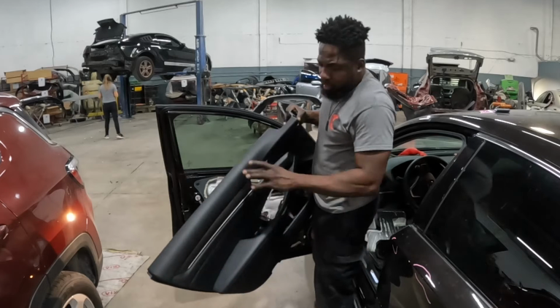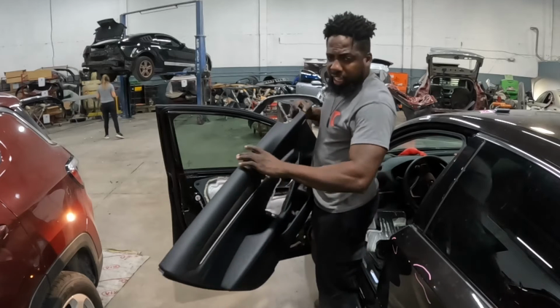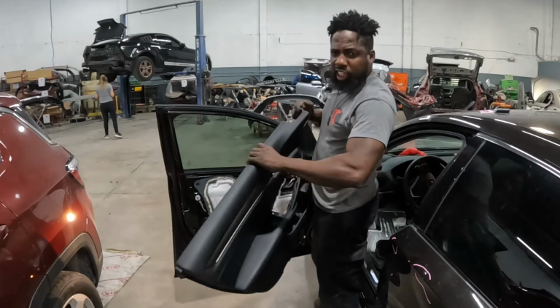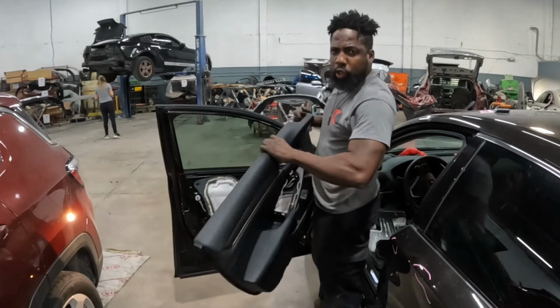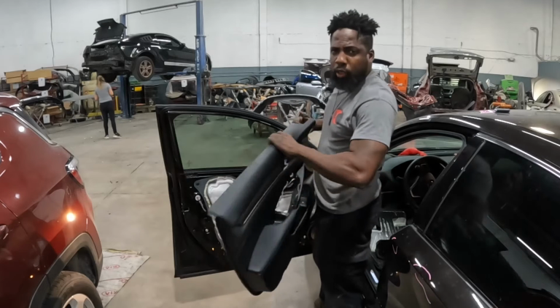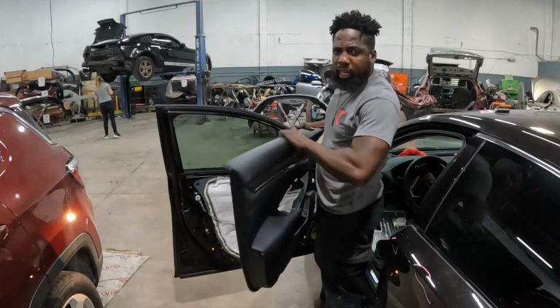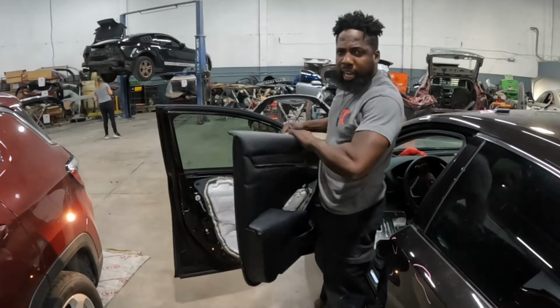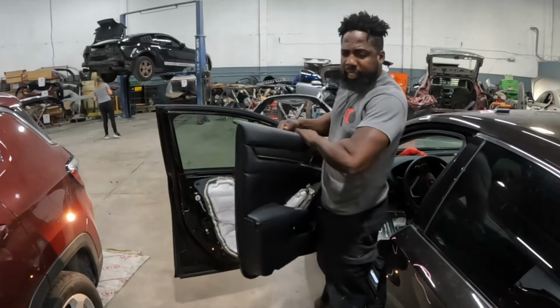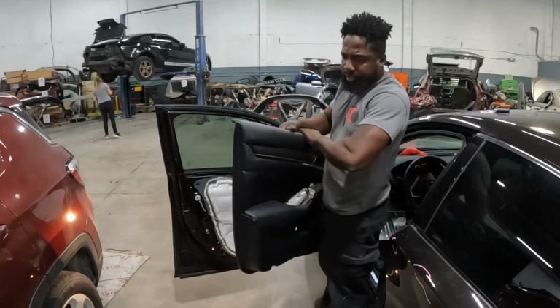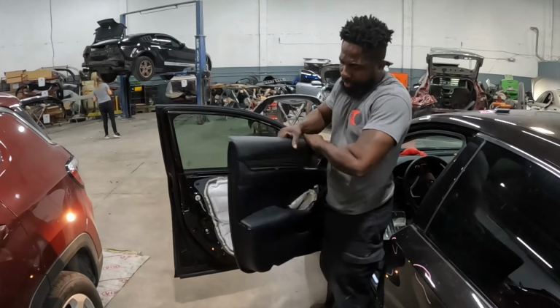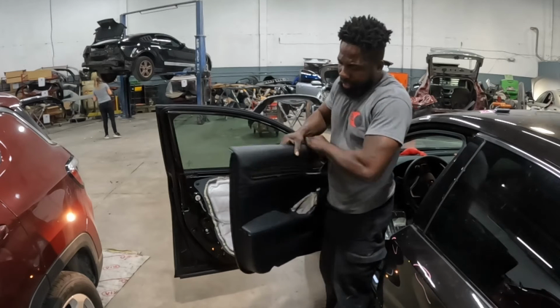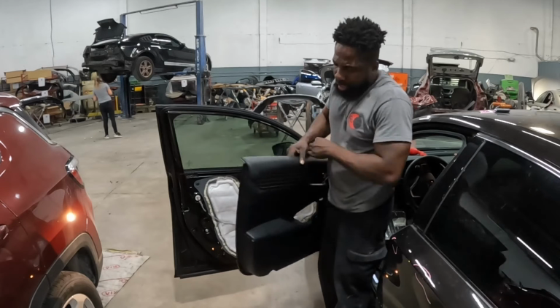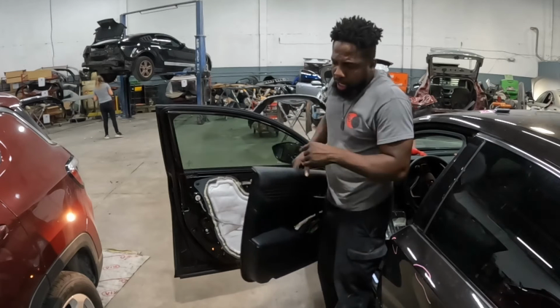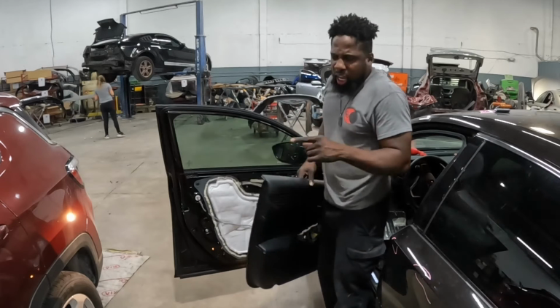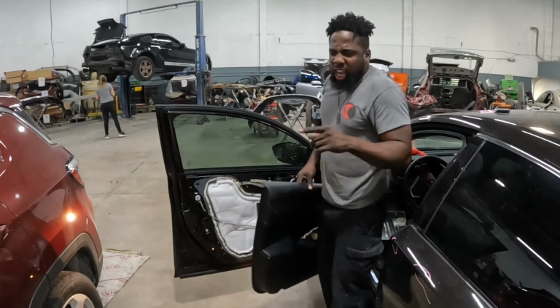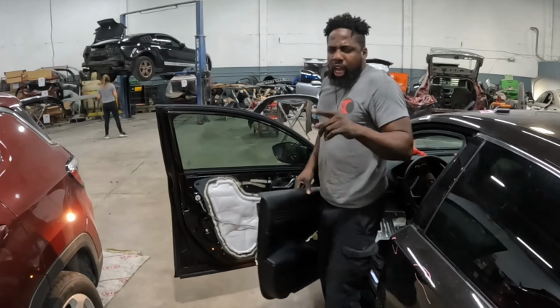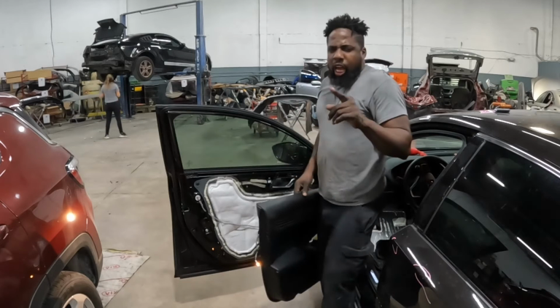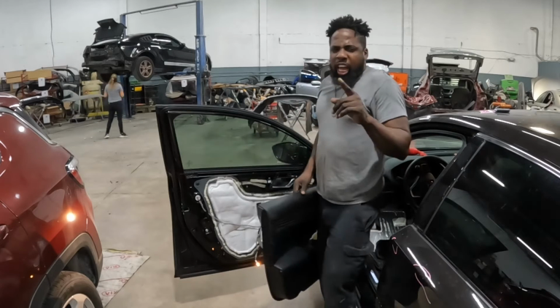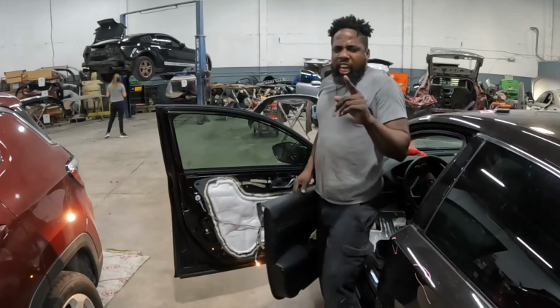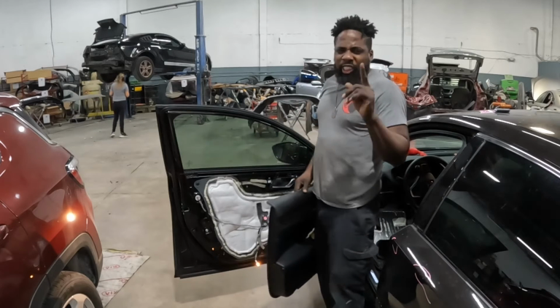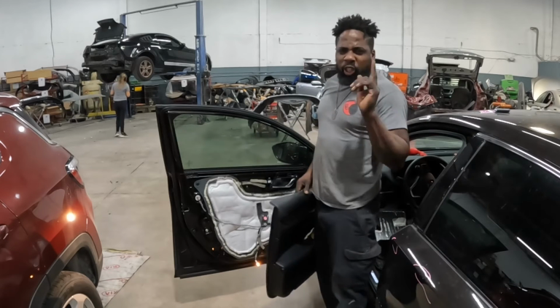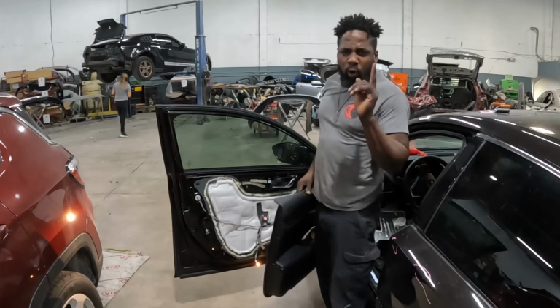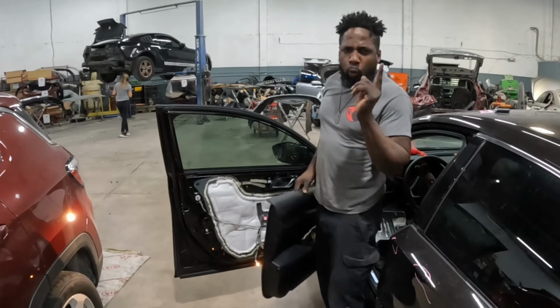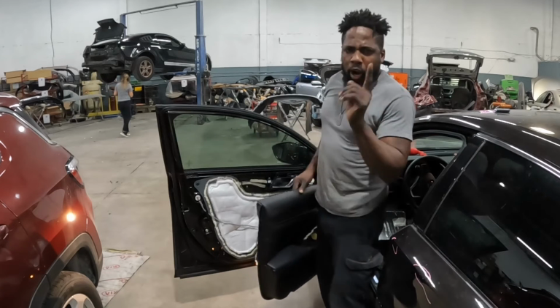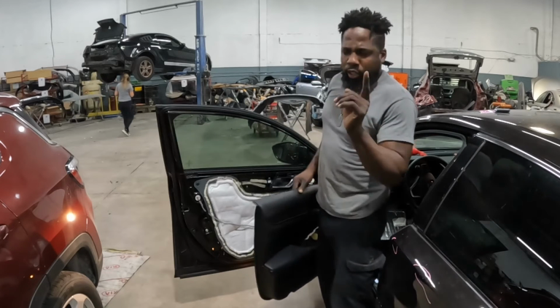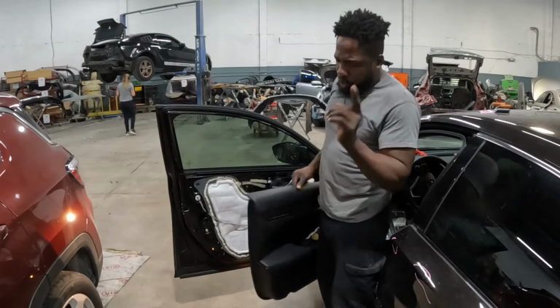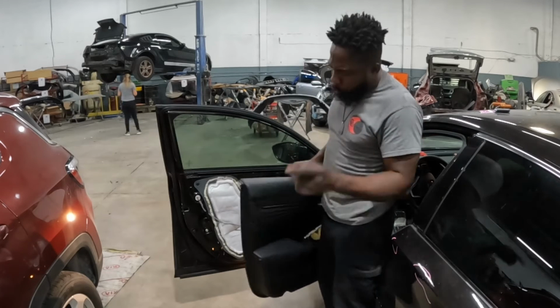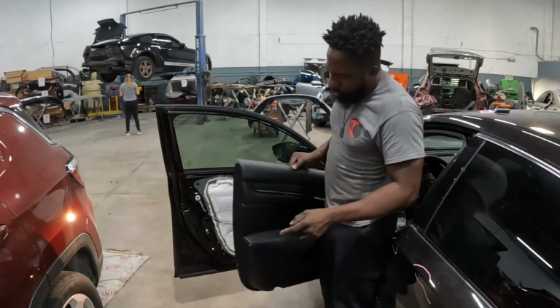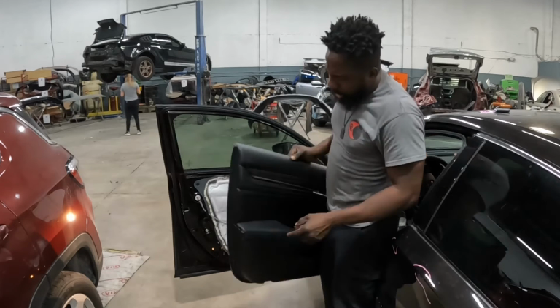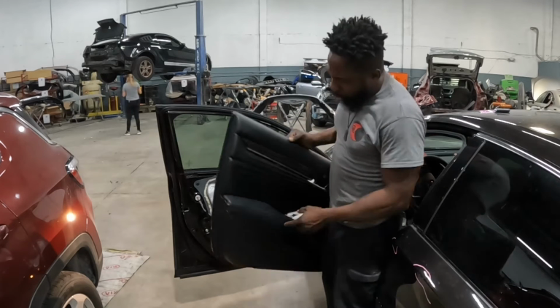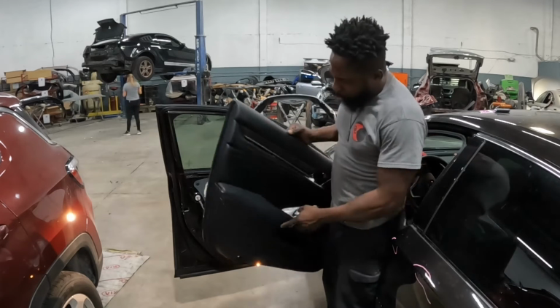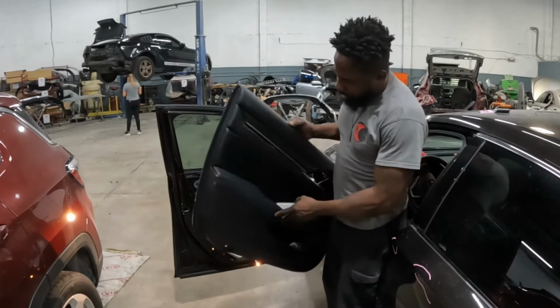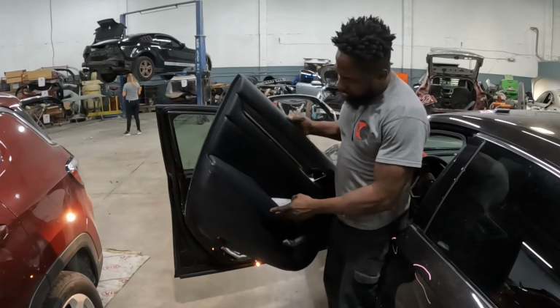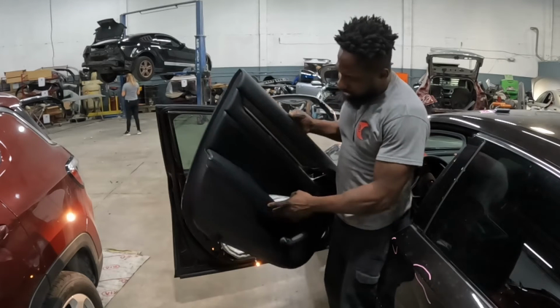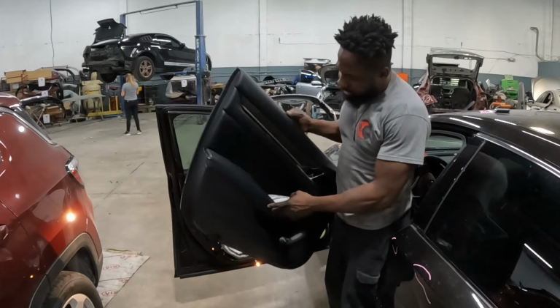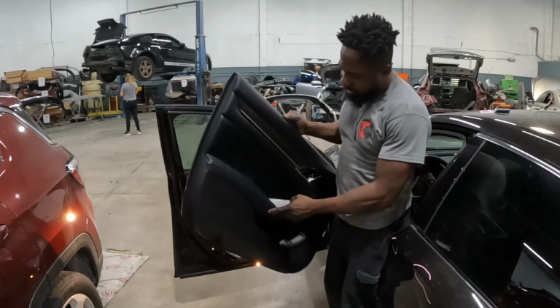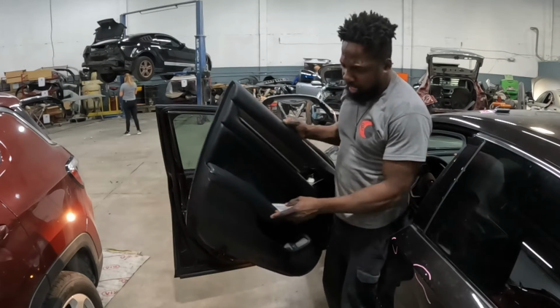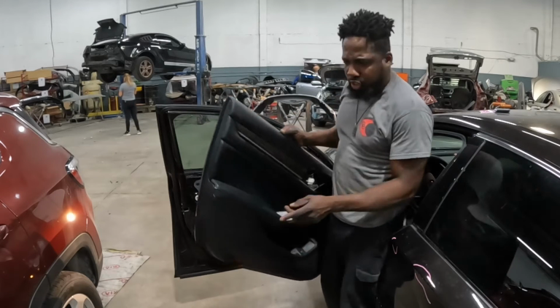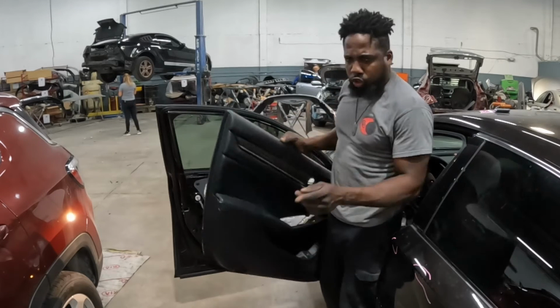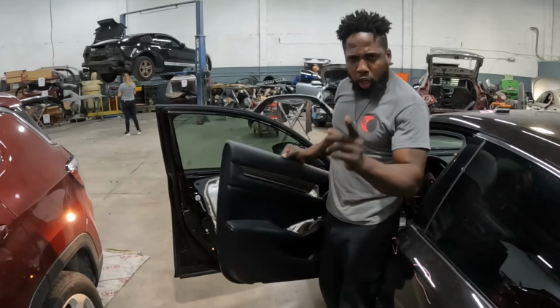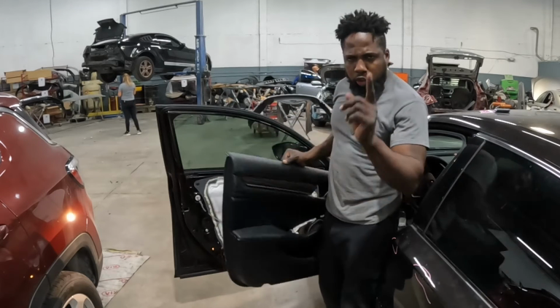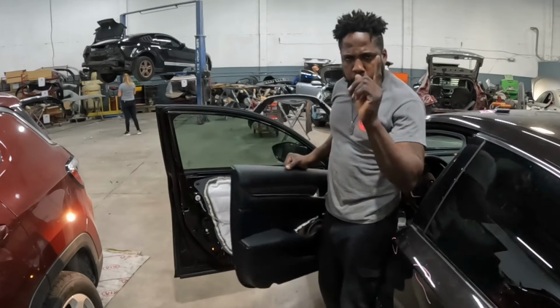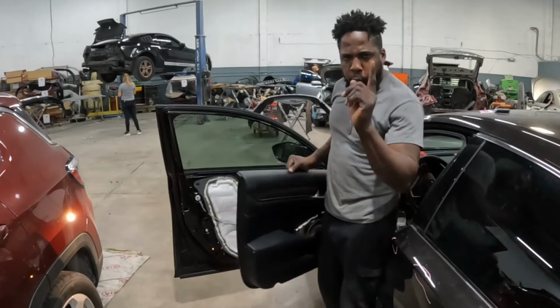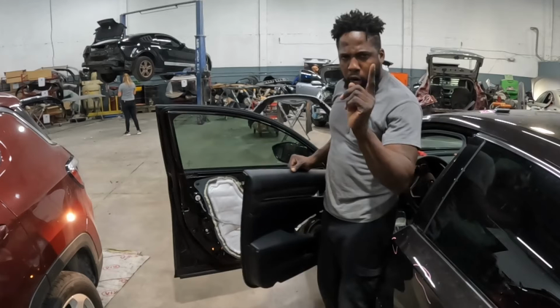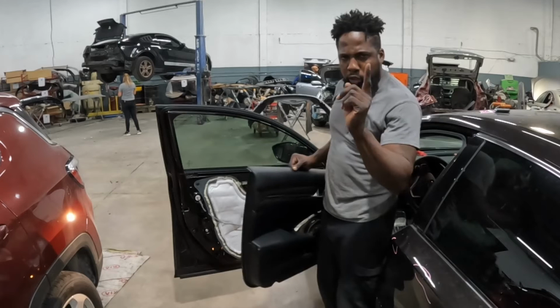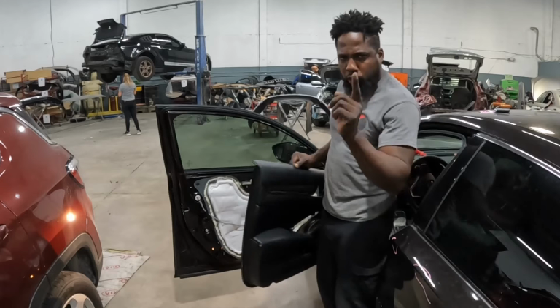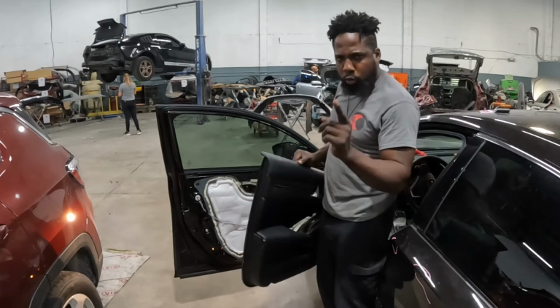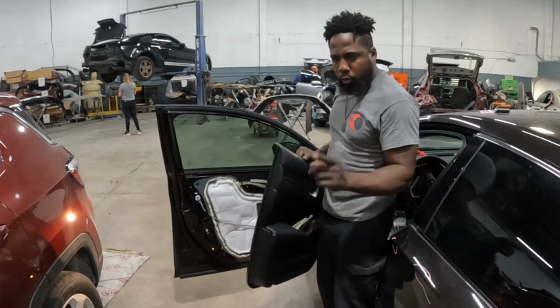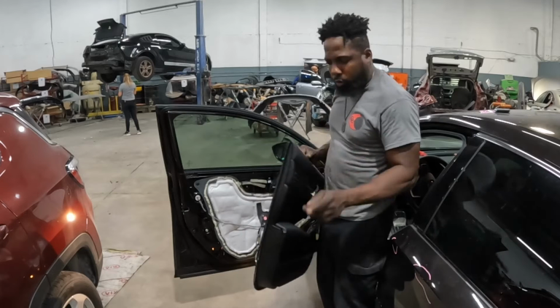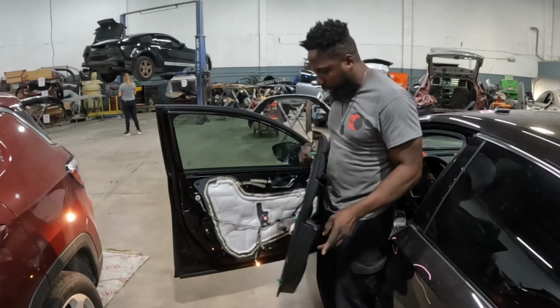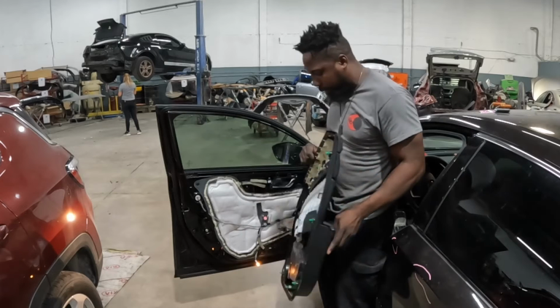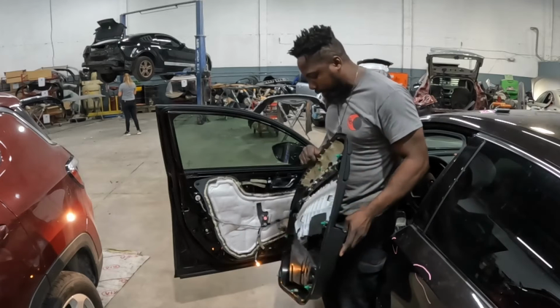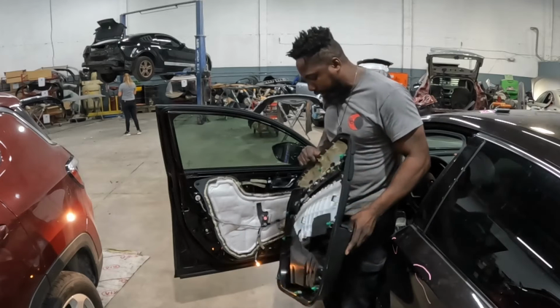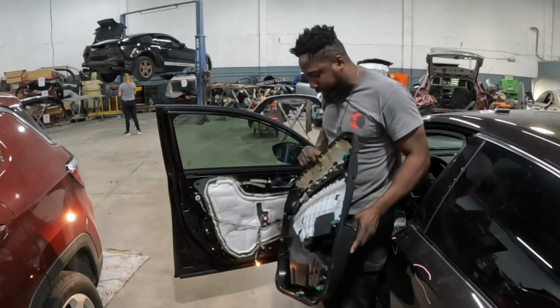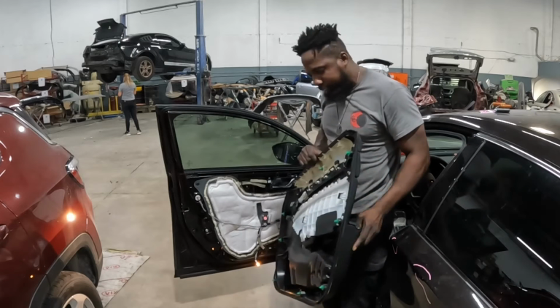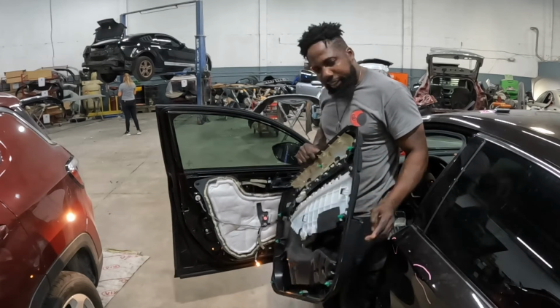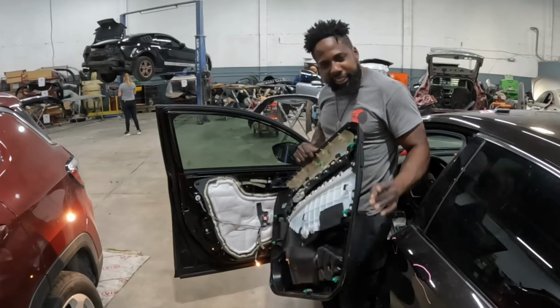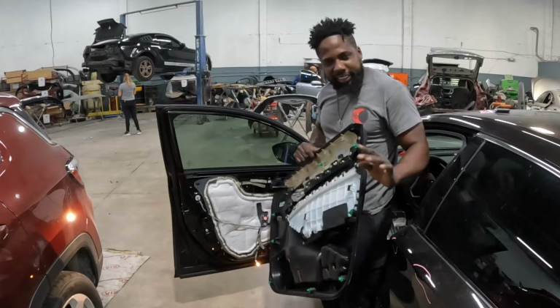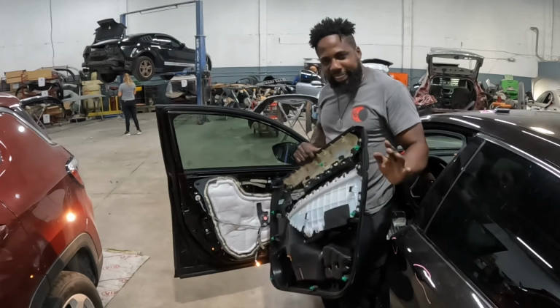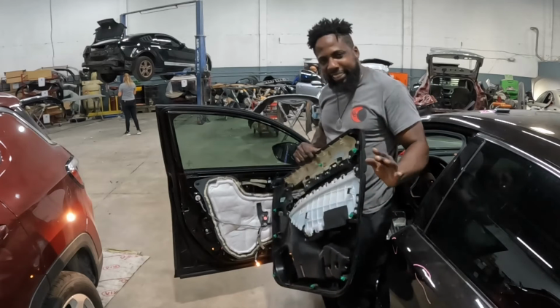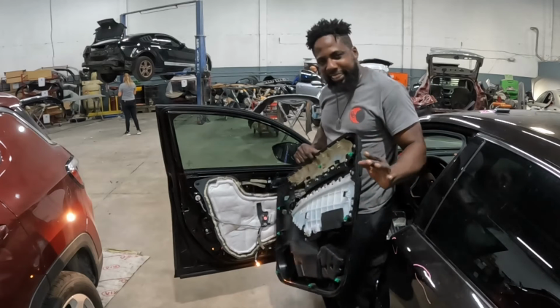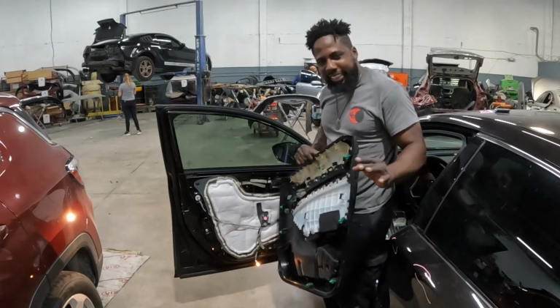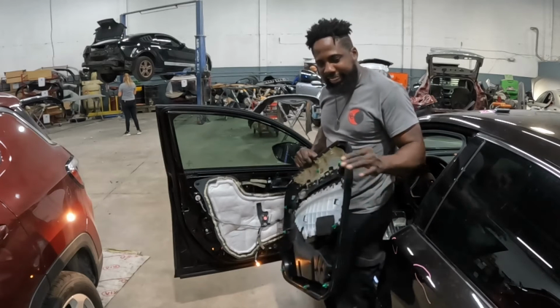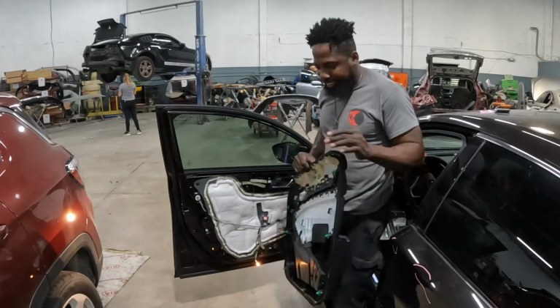That's how you do that, guys. It's only one screw that's holding this thing together. Just one screw. That's it.